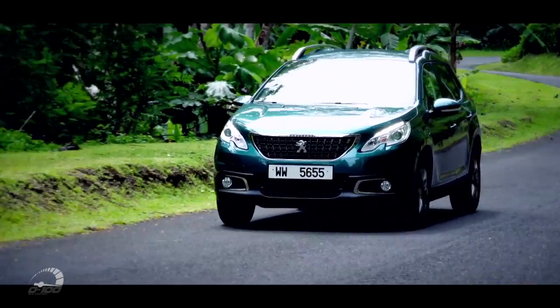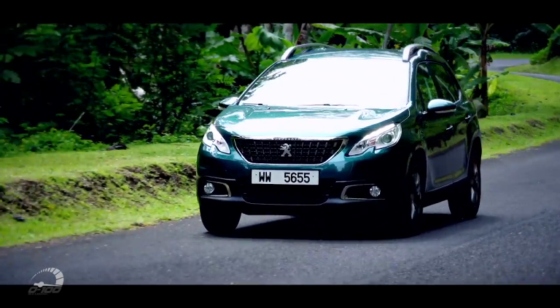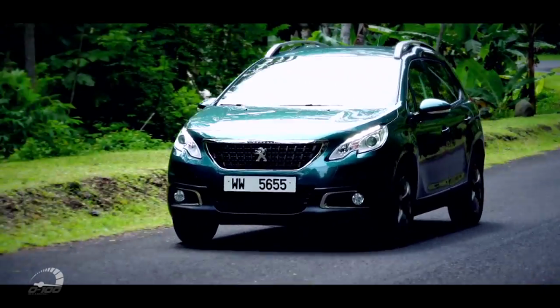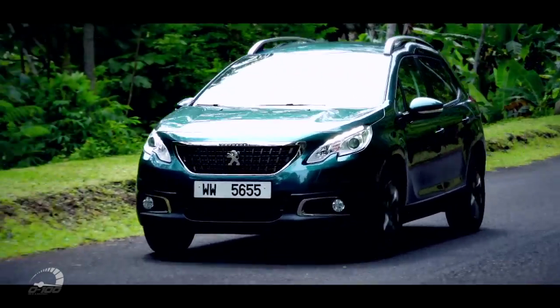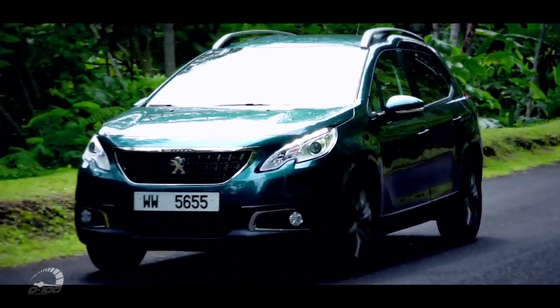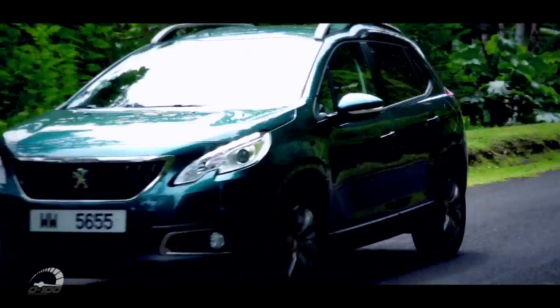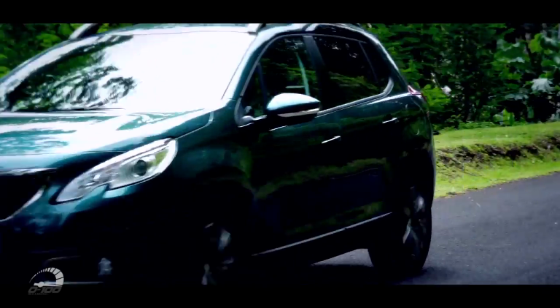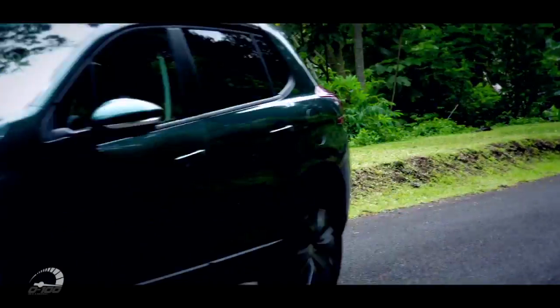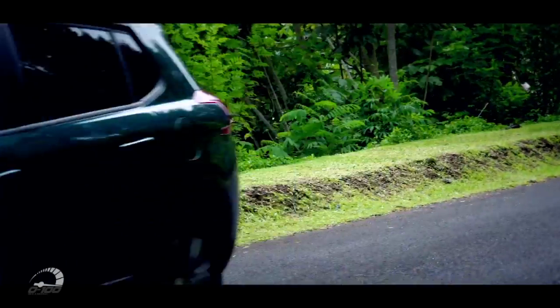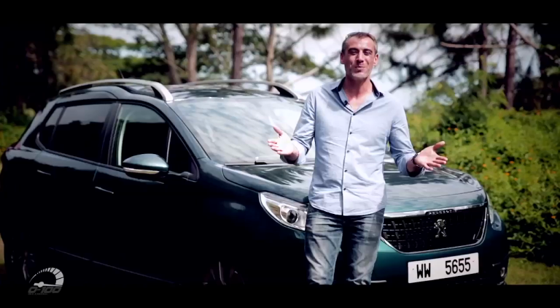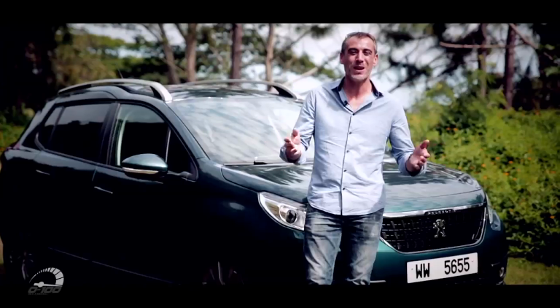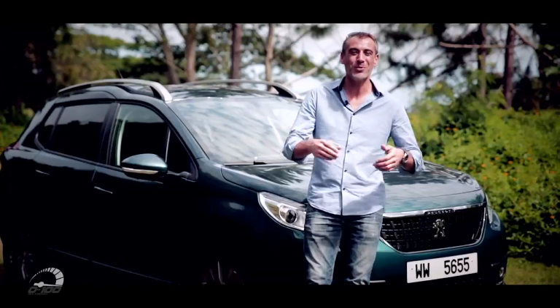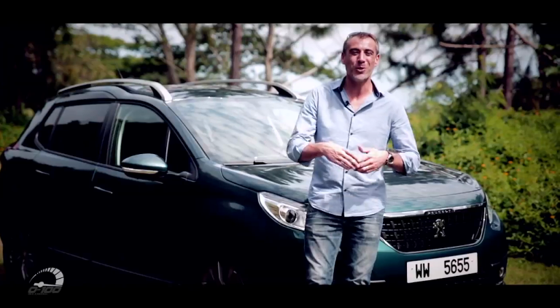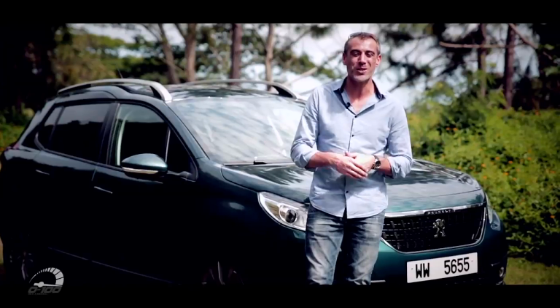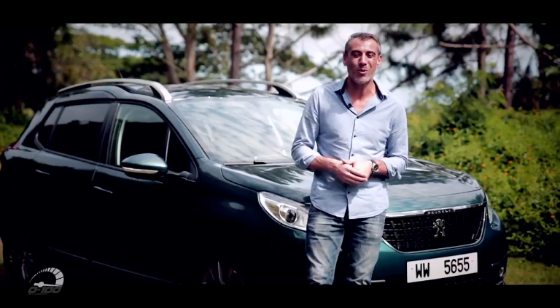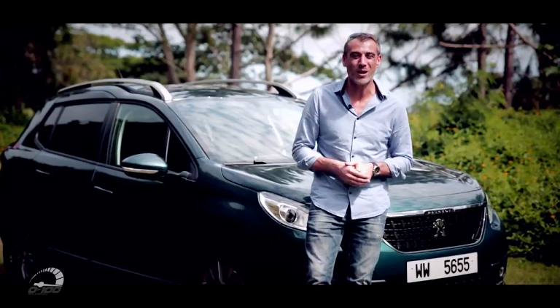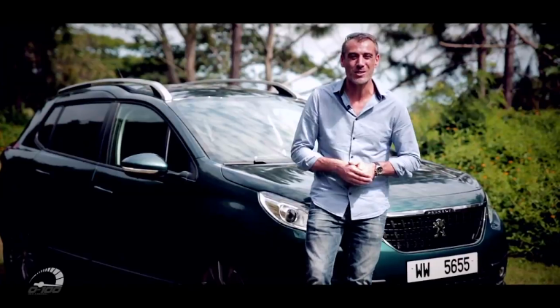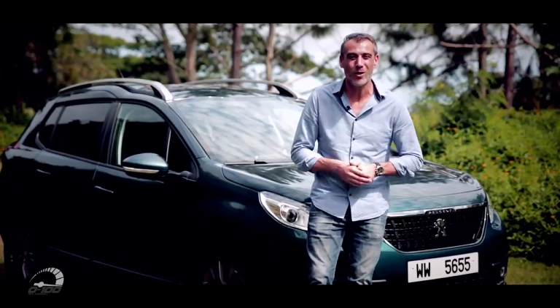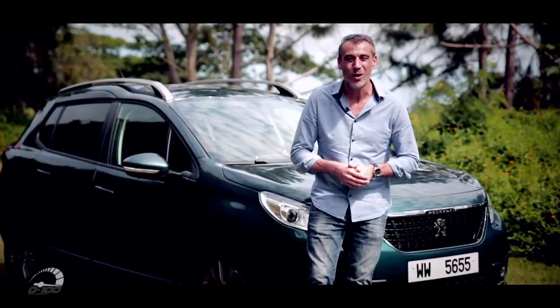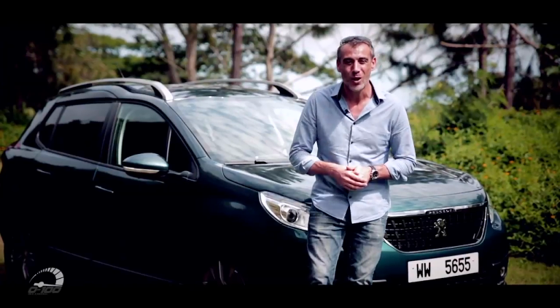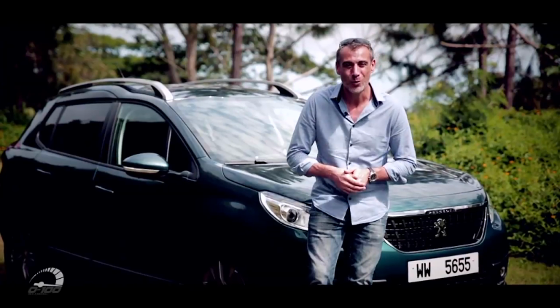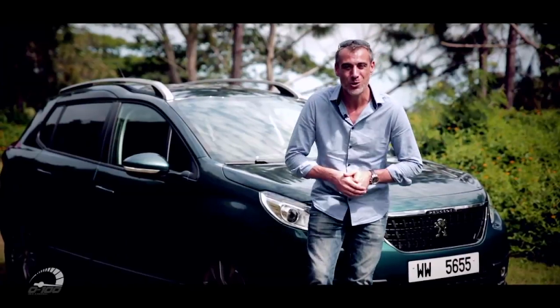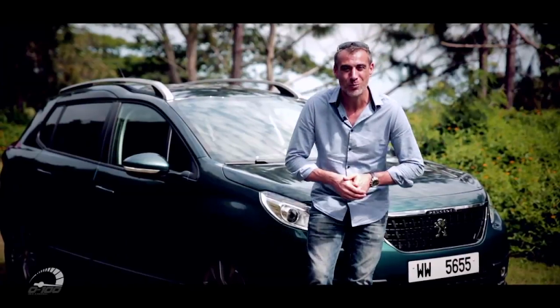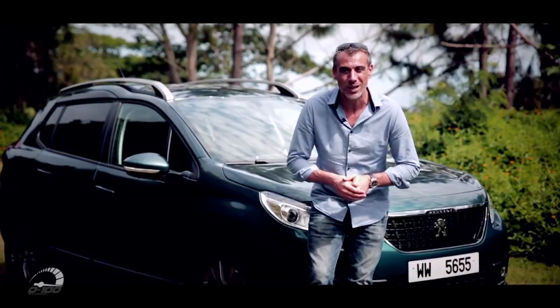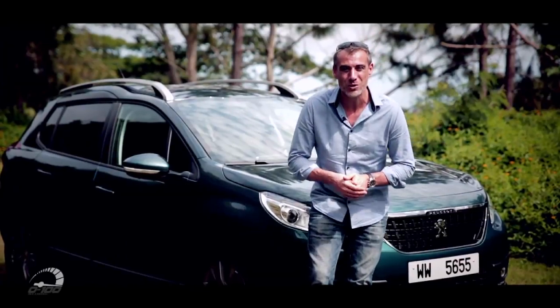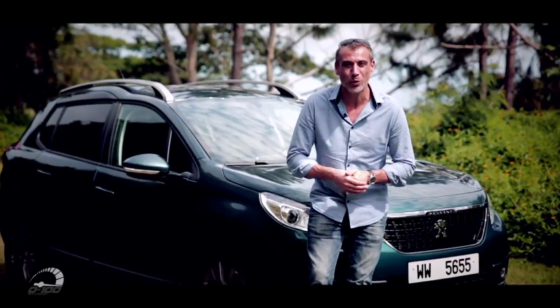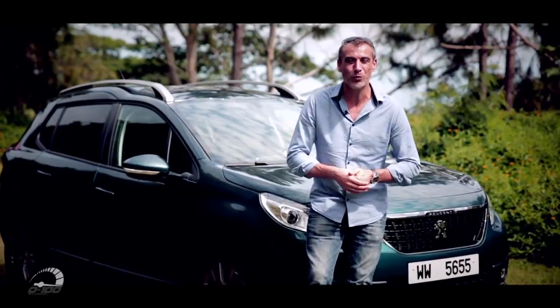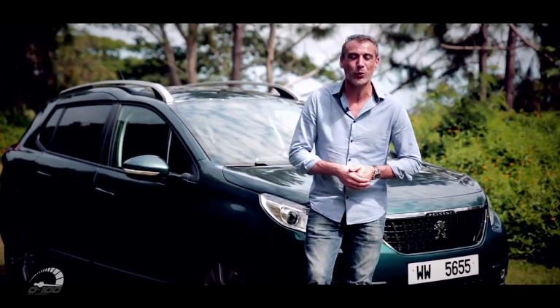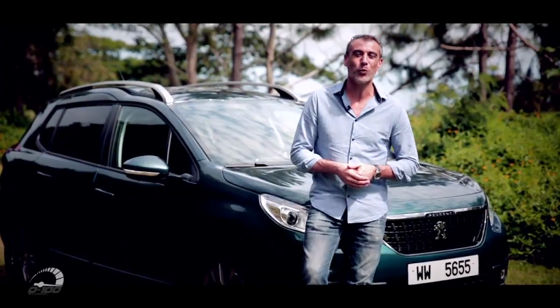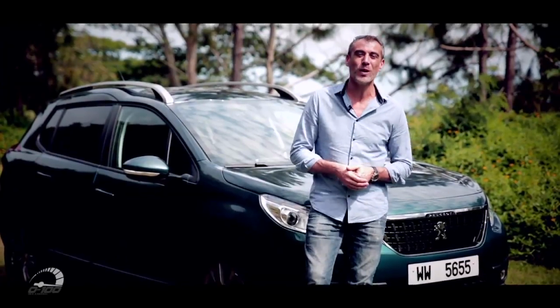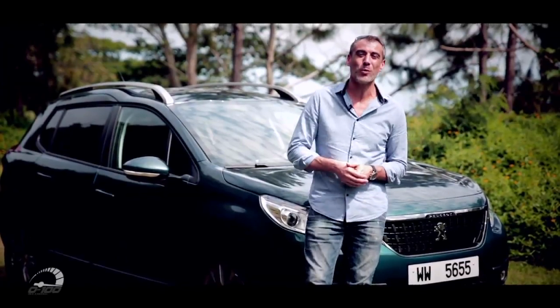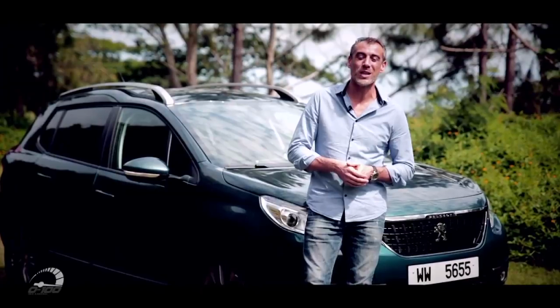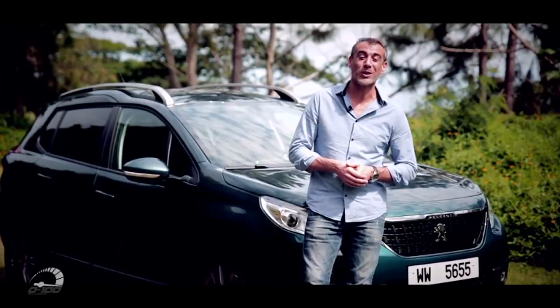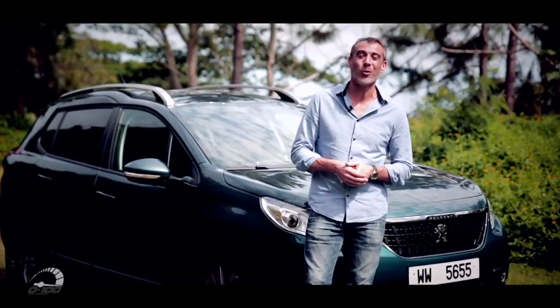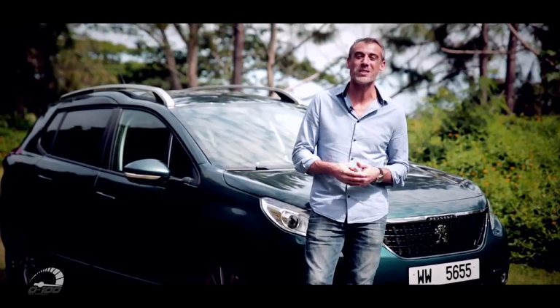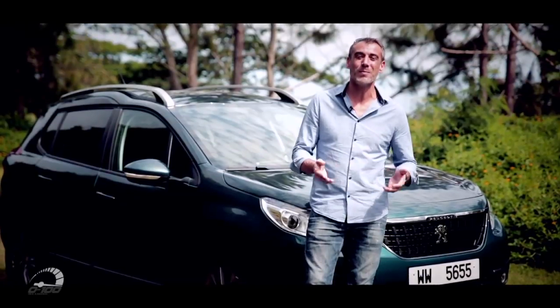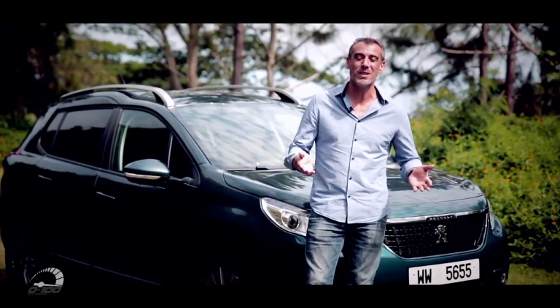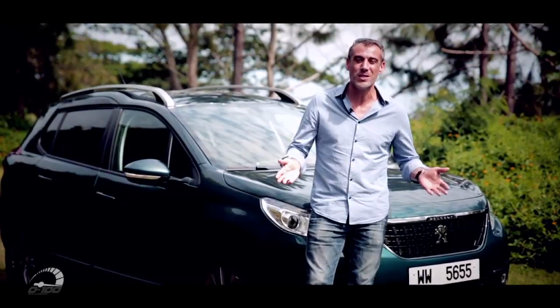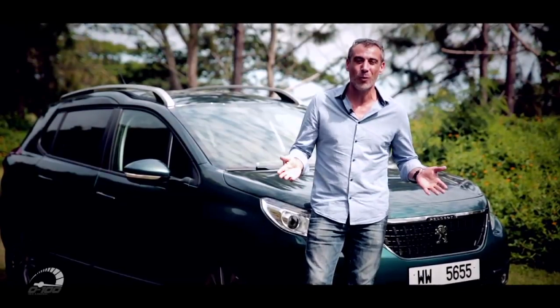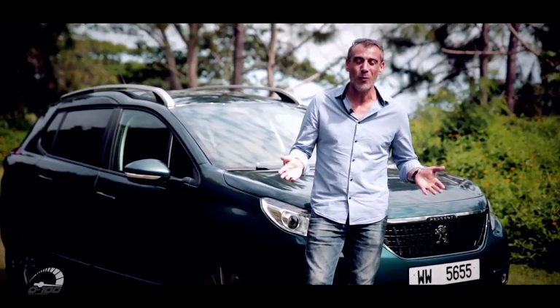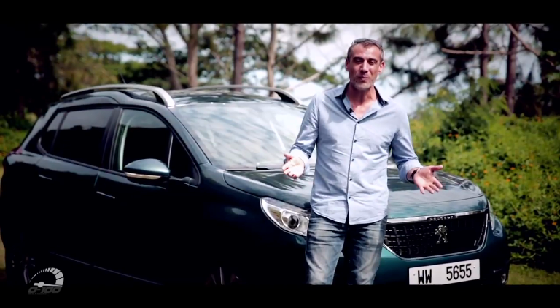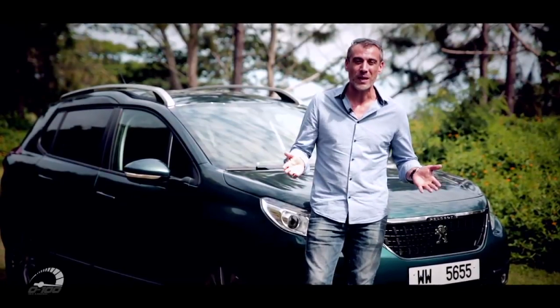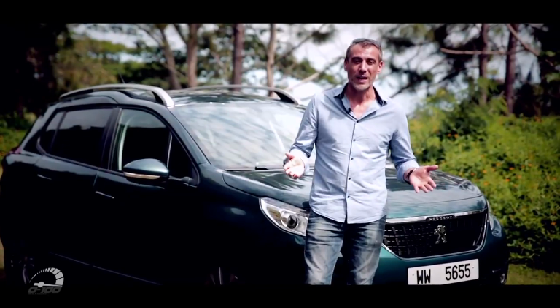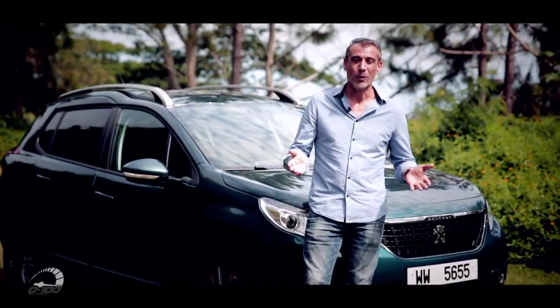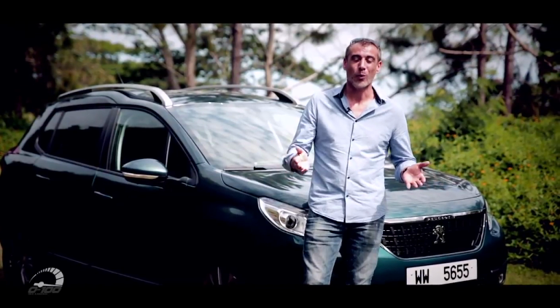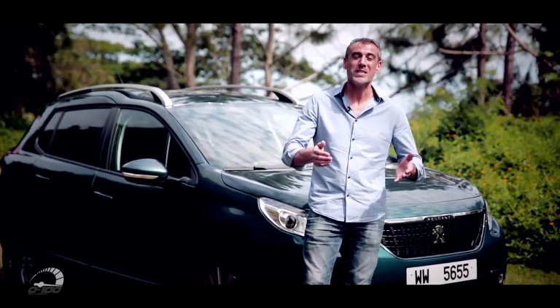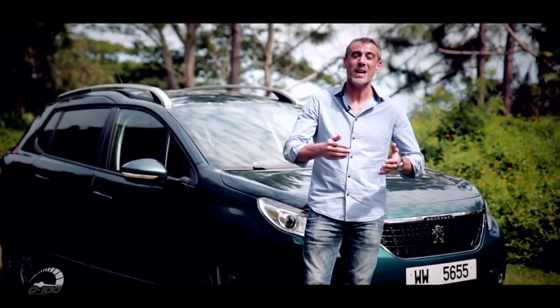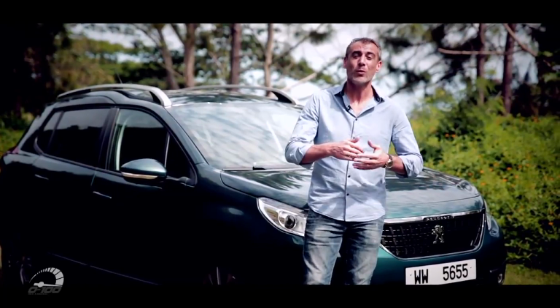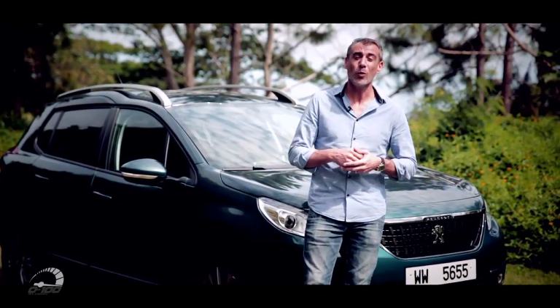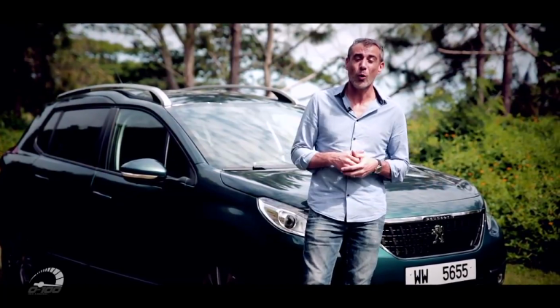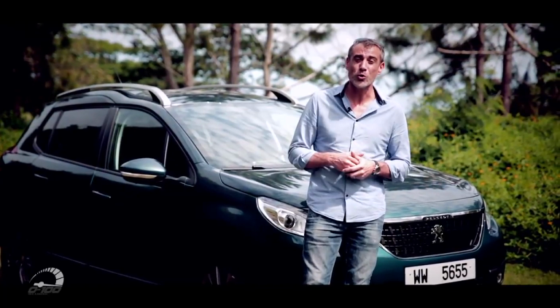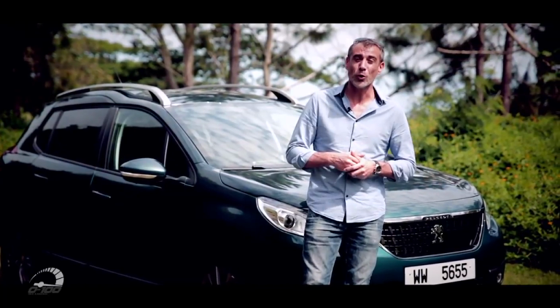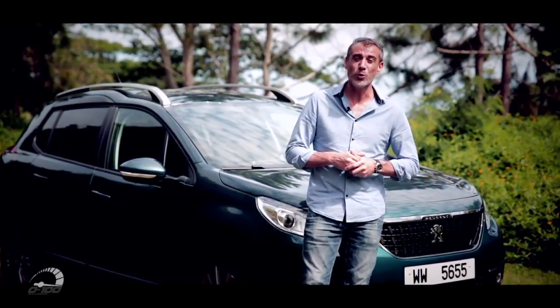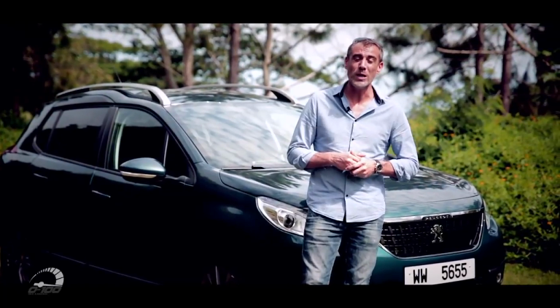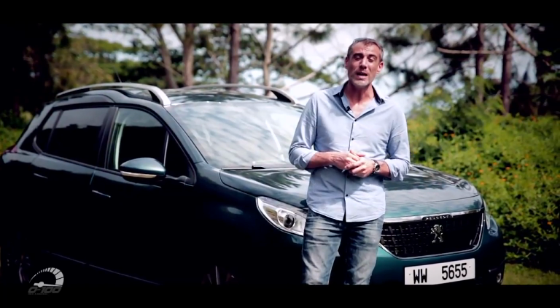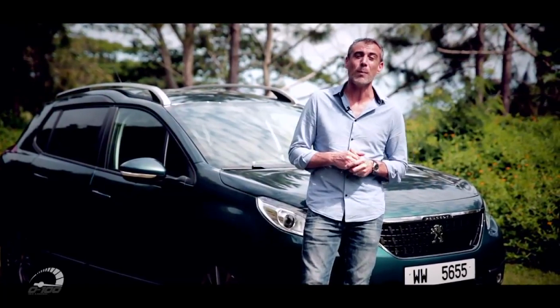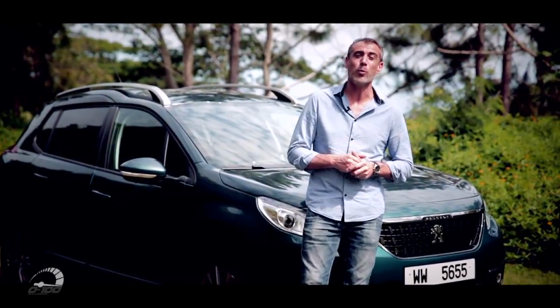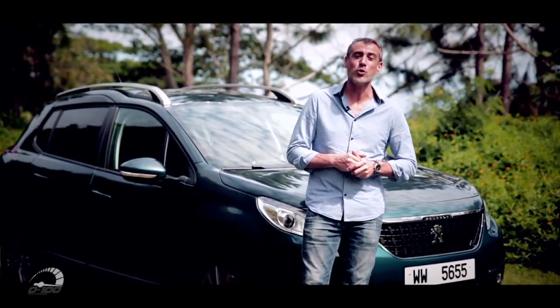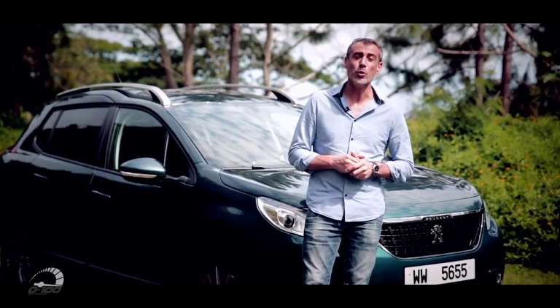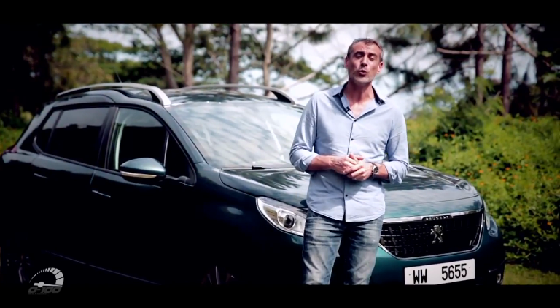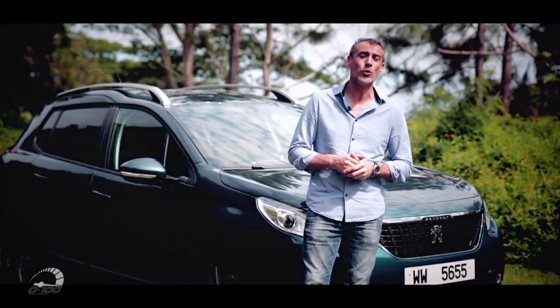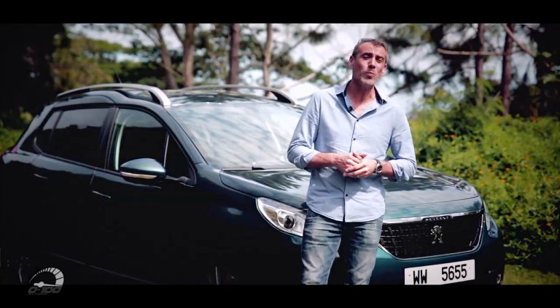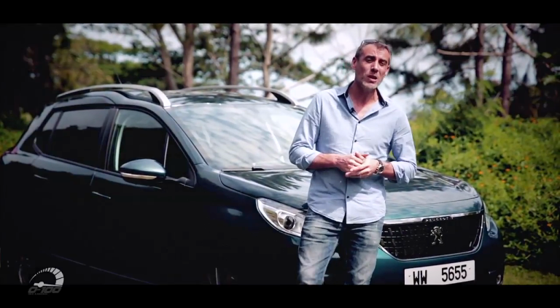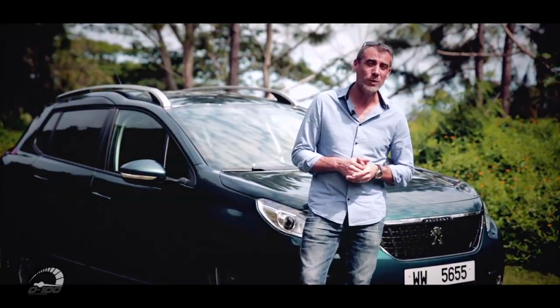Bonjour à toutes et à tous, bienvenue dans 0 à 100. Nous sommes très heureux de vous retrouver pour cette troisième édition. On essaye donc aujourd'hui la Peugeot 2008.